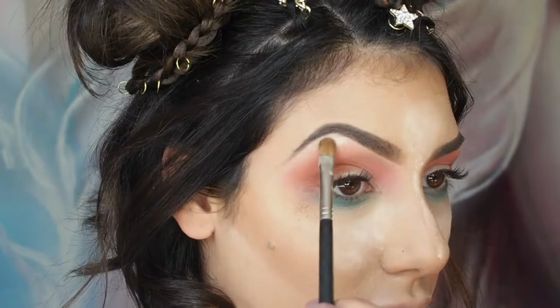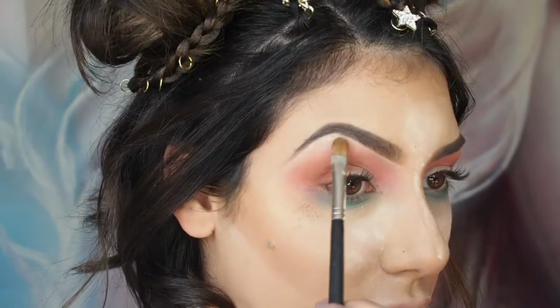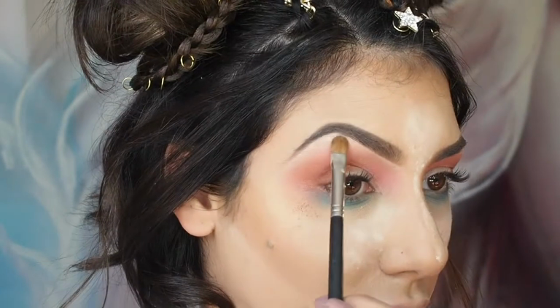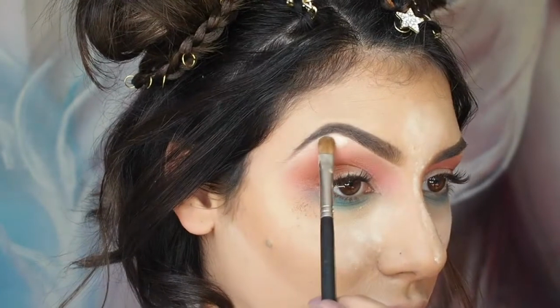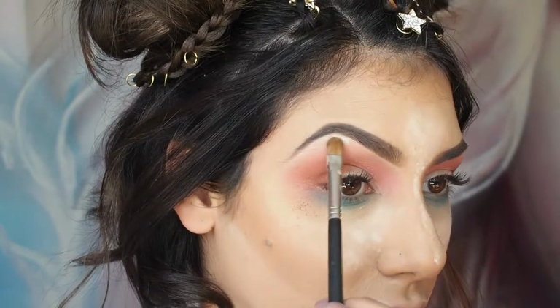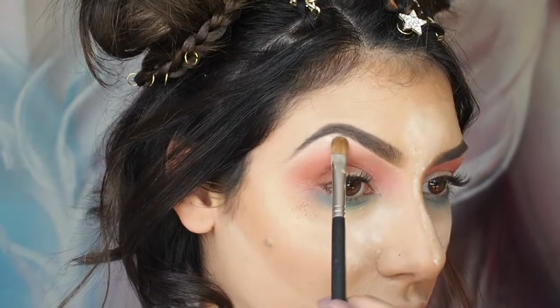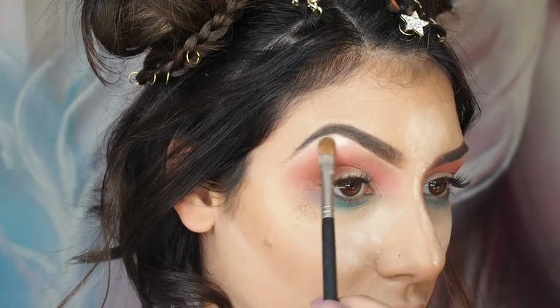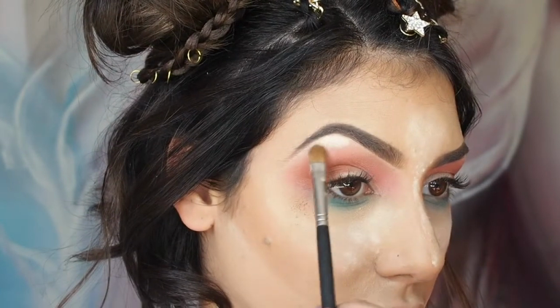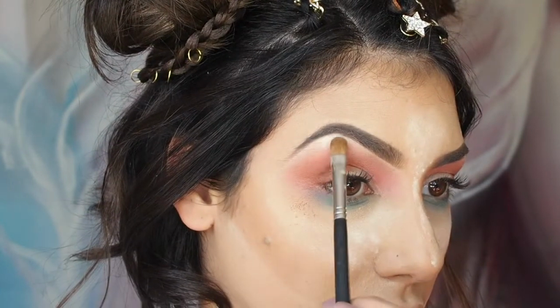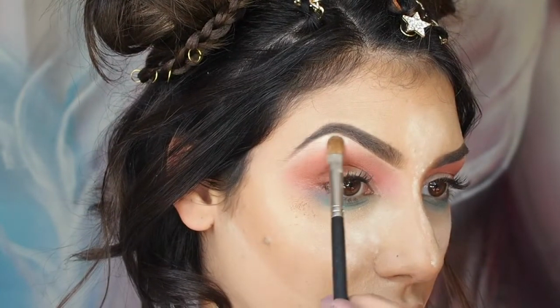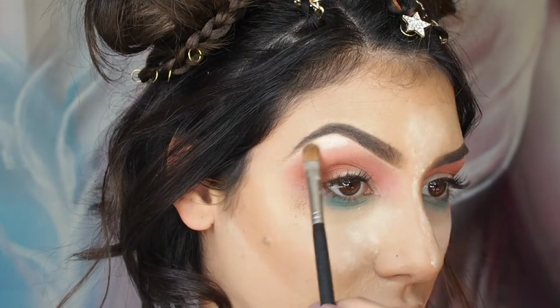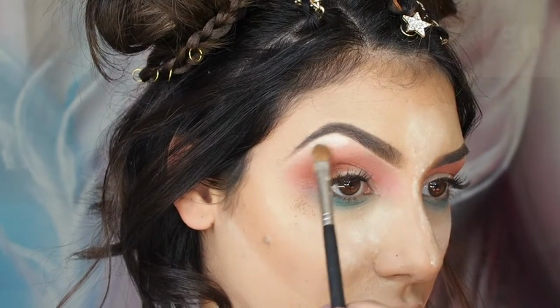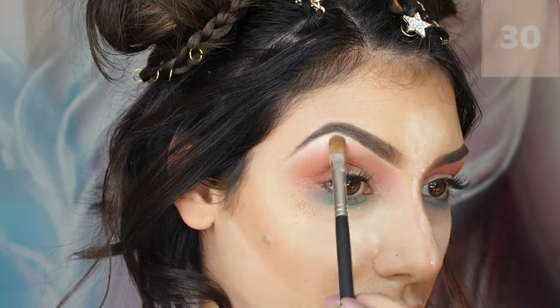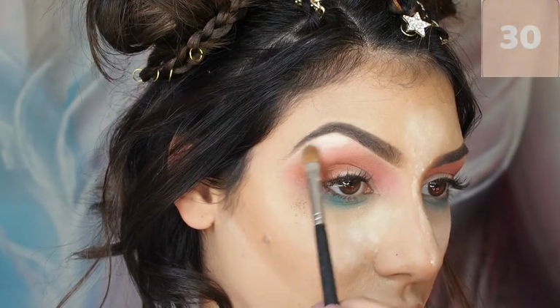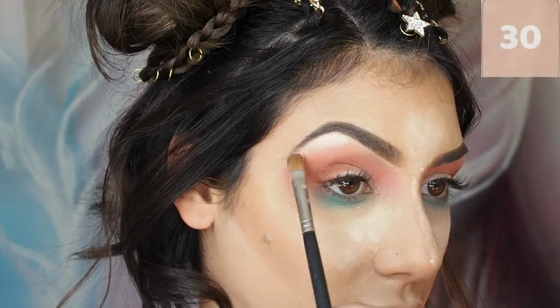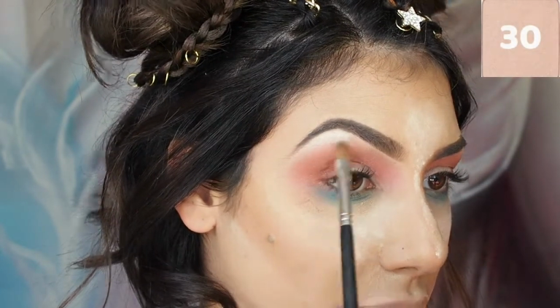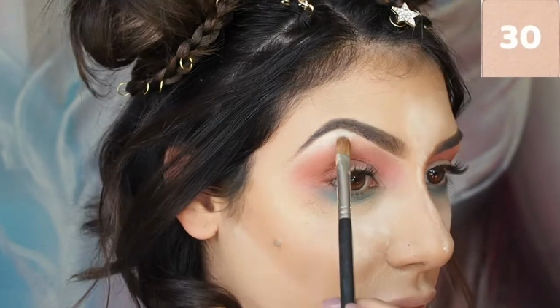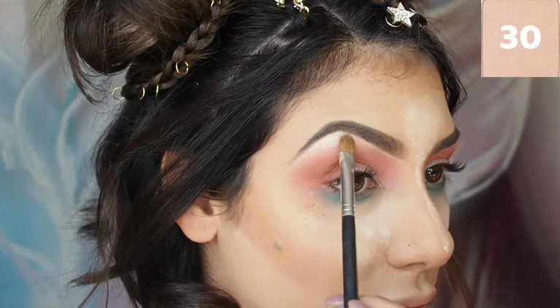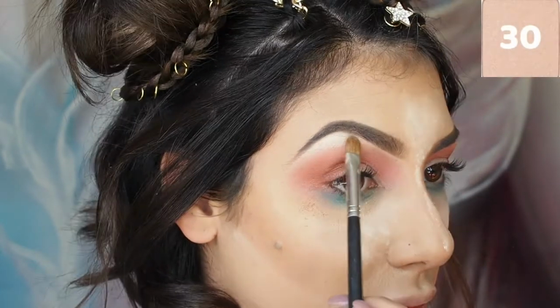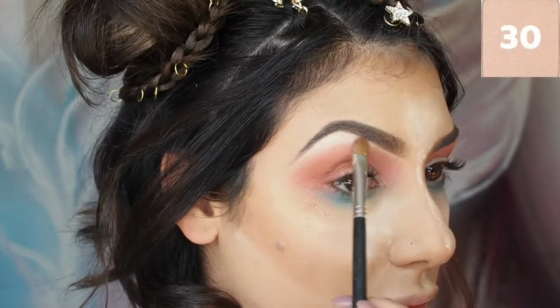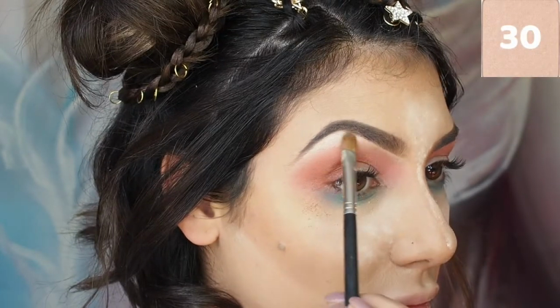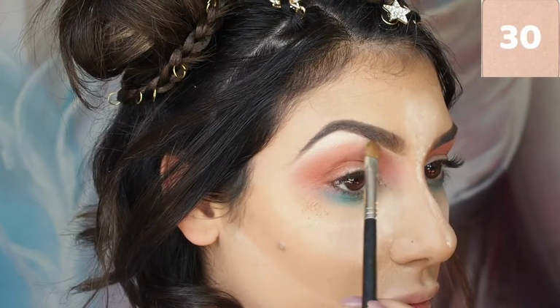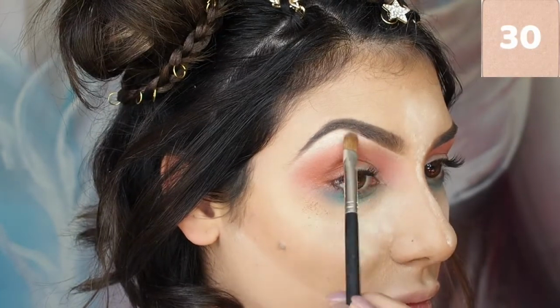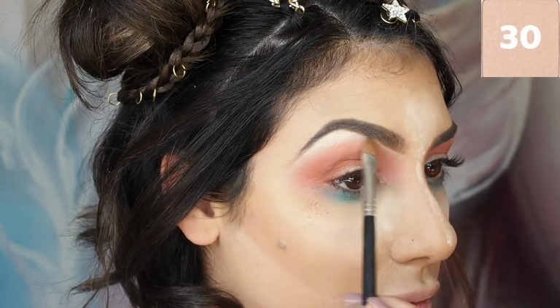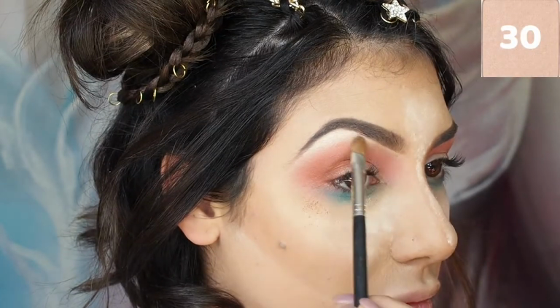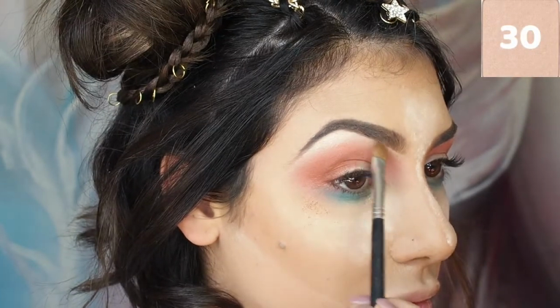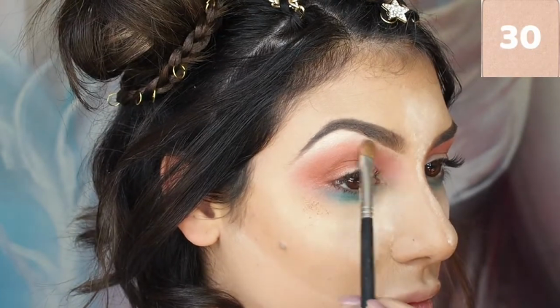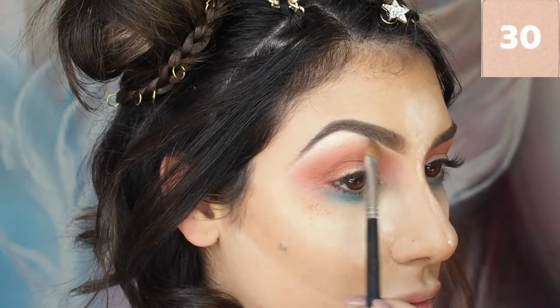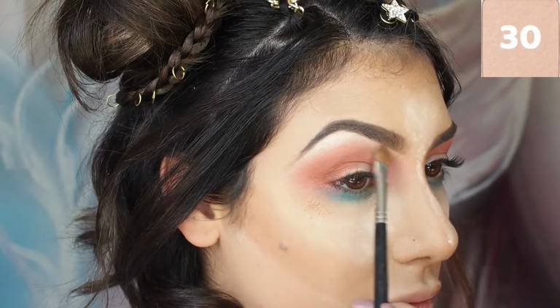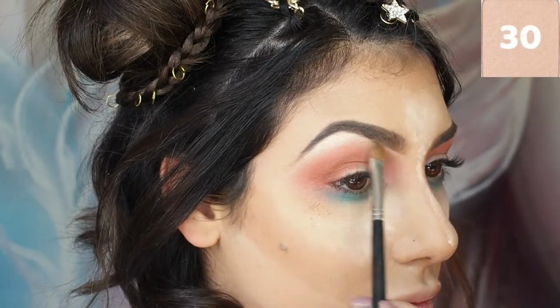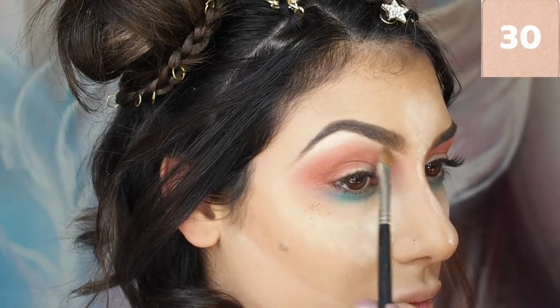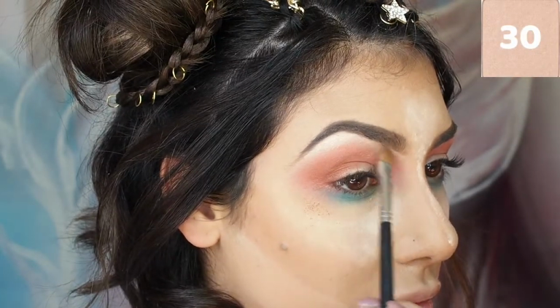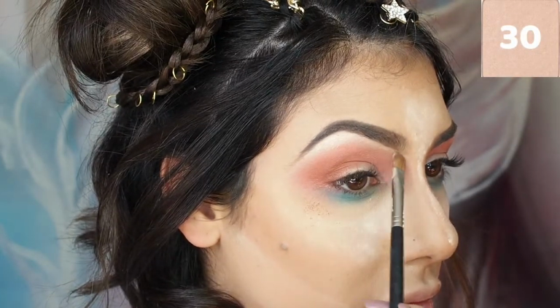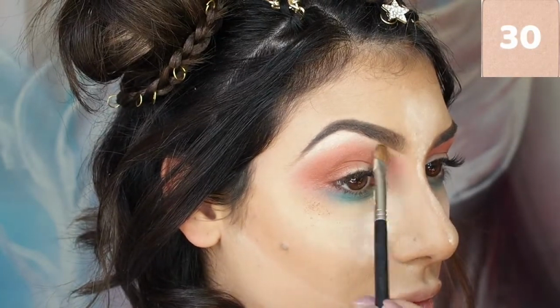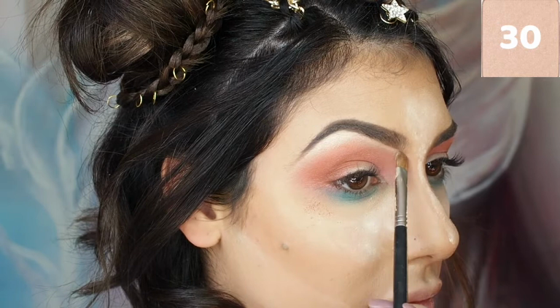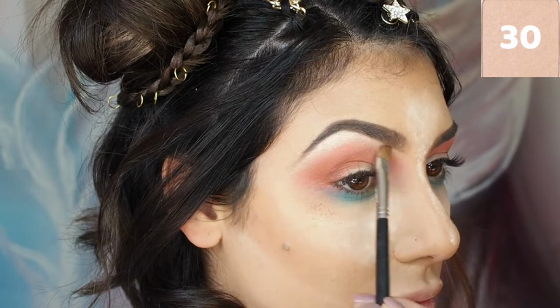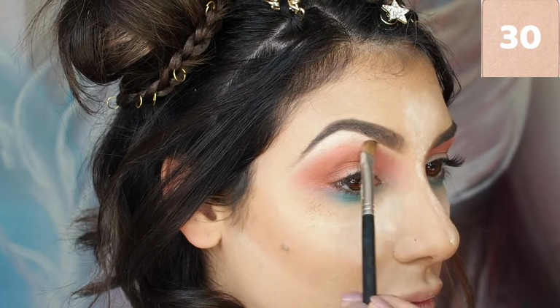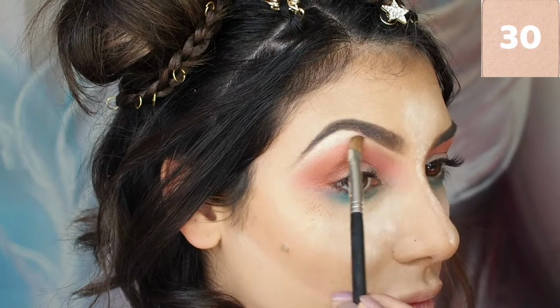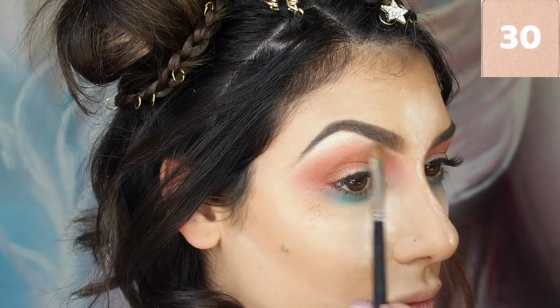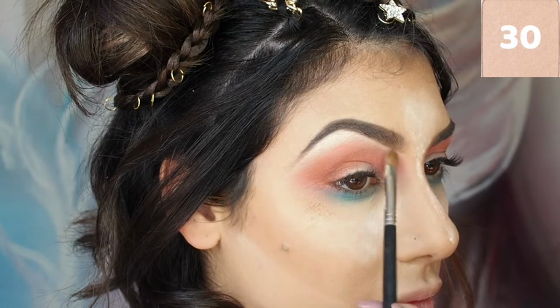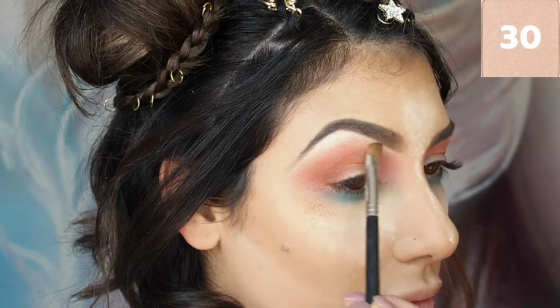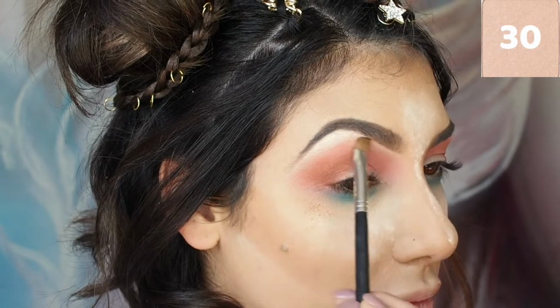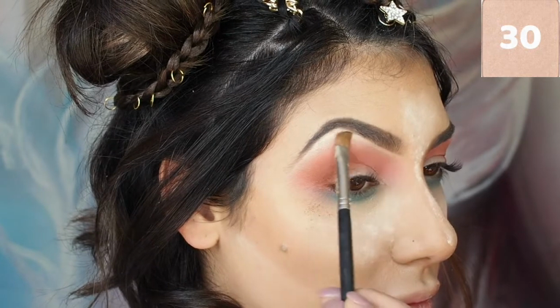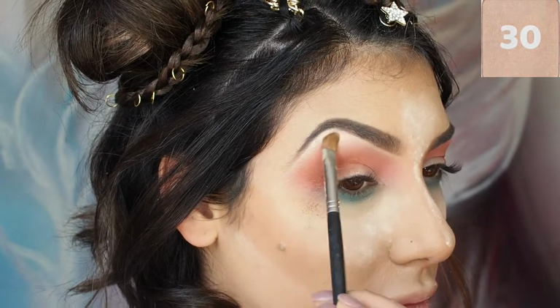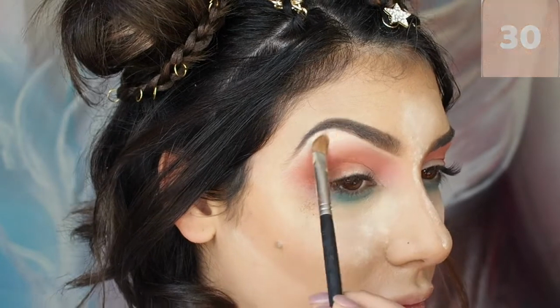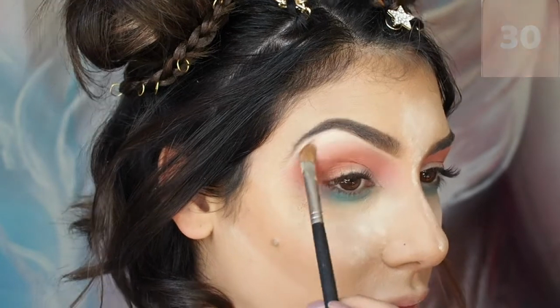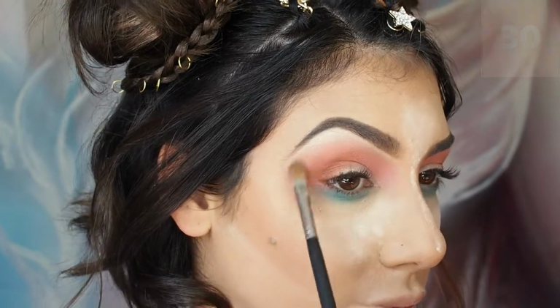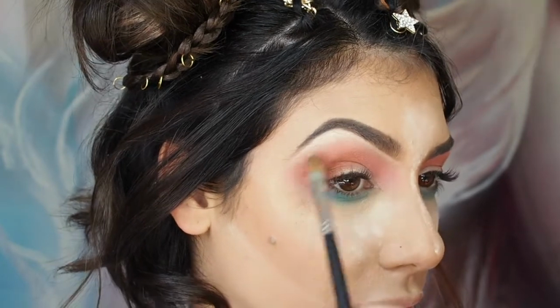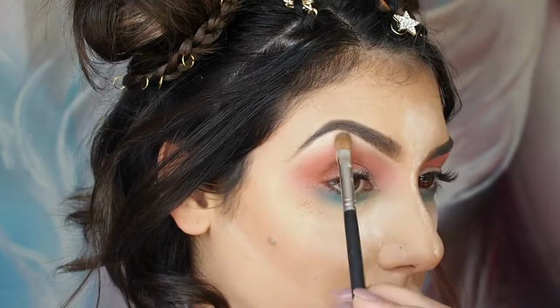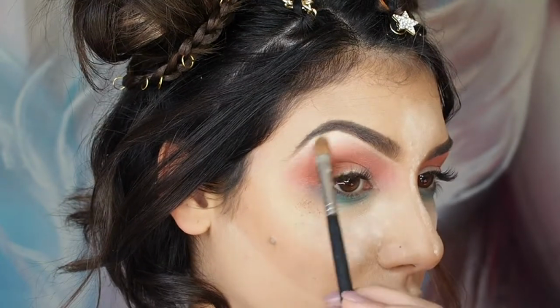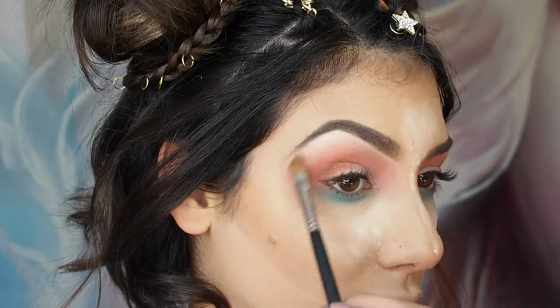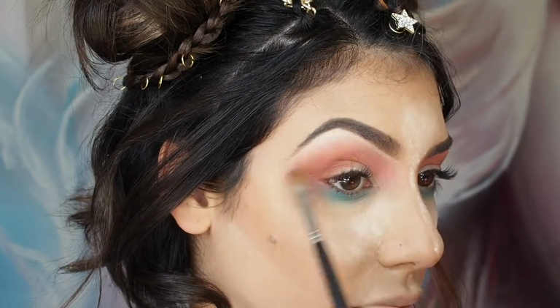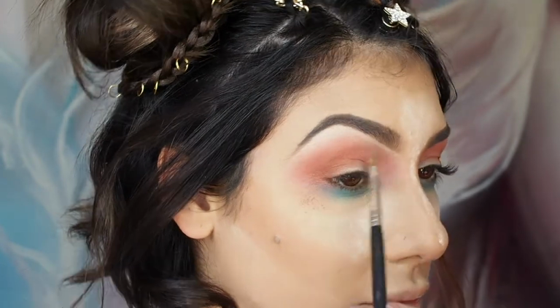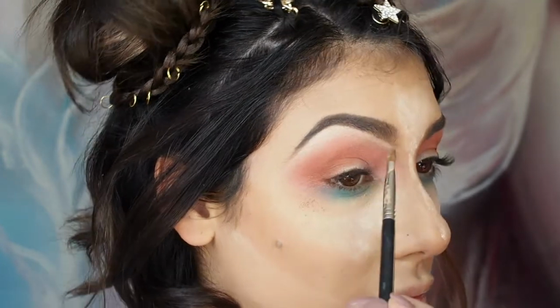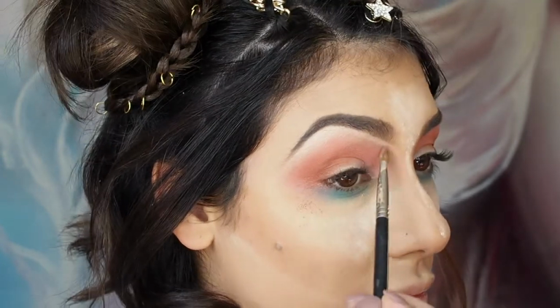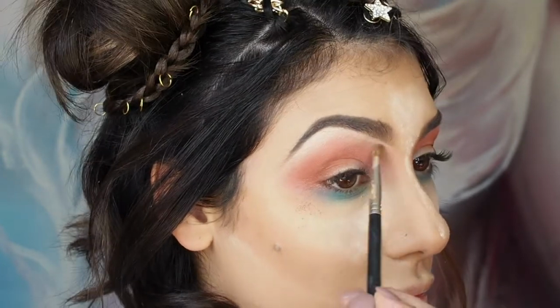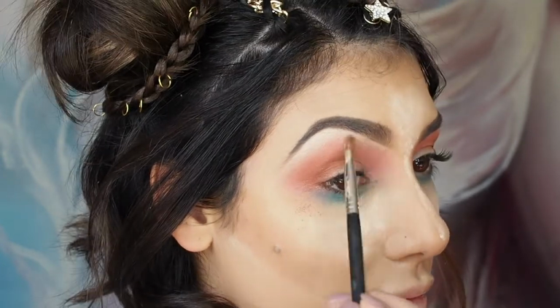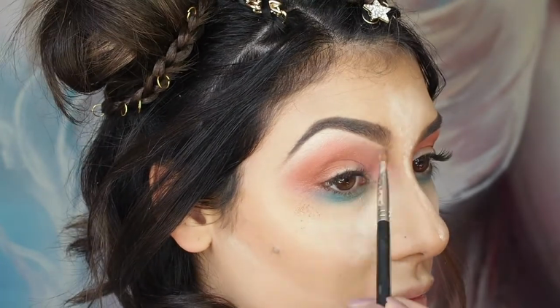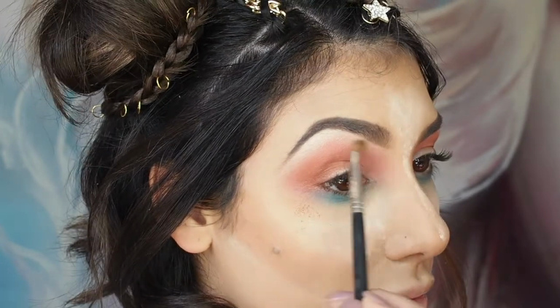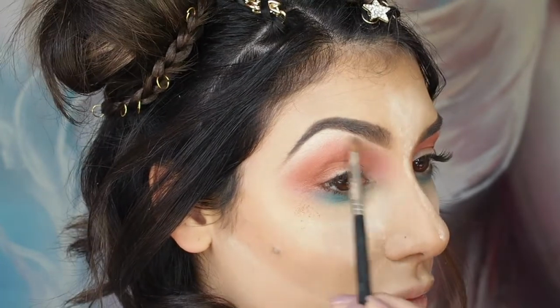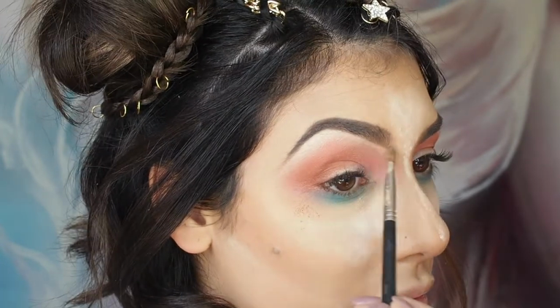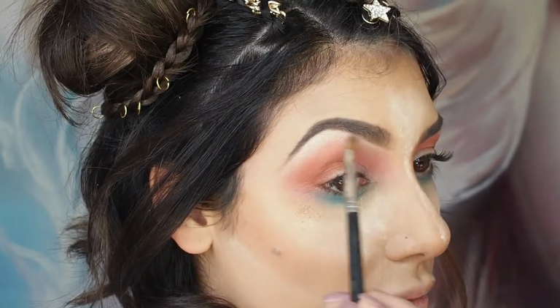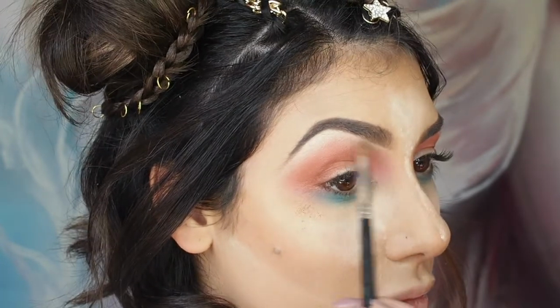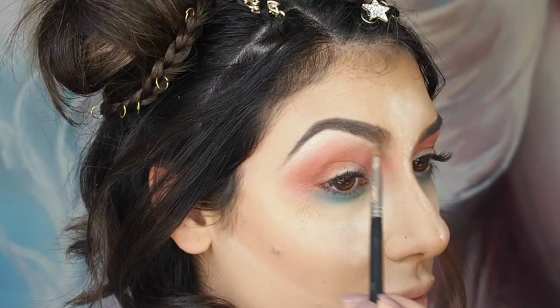I'm now going in with a brow bone highlight in shade number 30. It's a beautiful golden tone and it's one of my favourites.